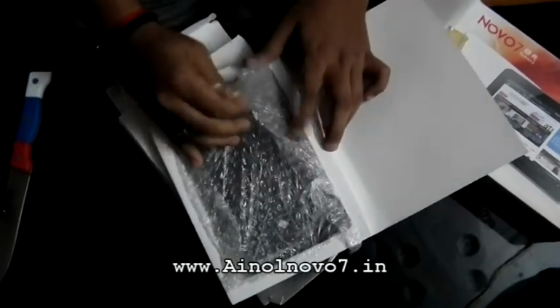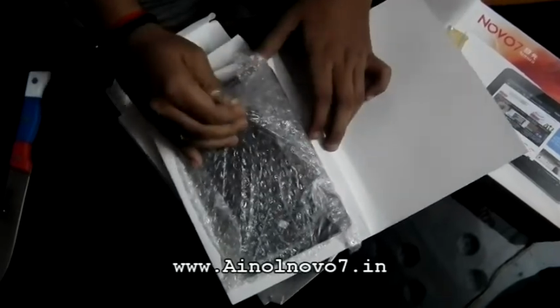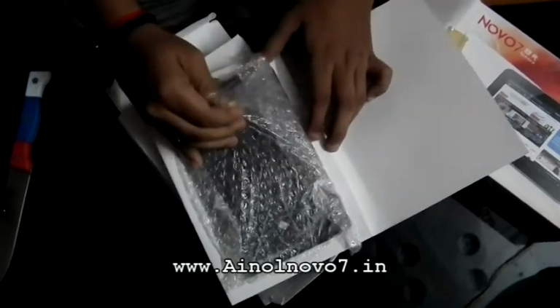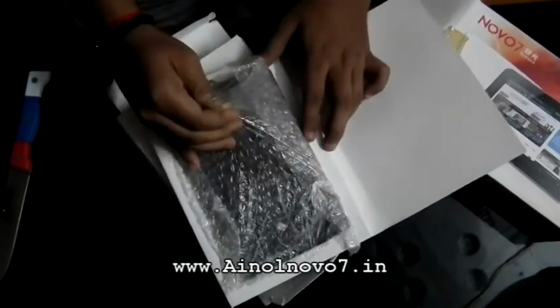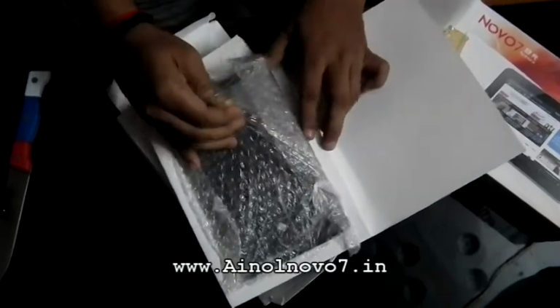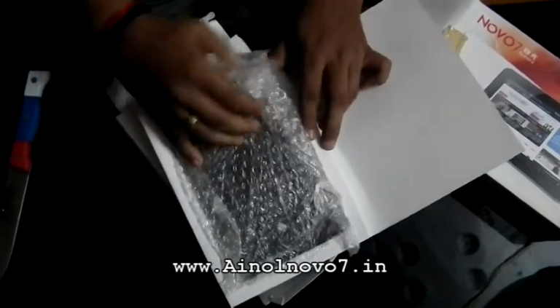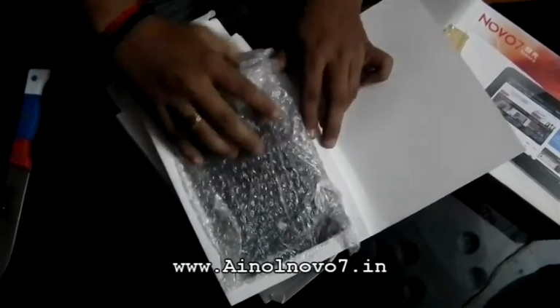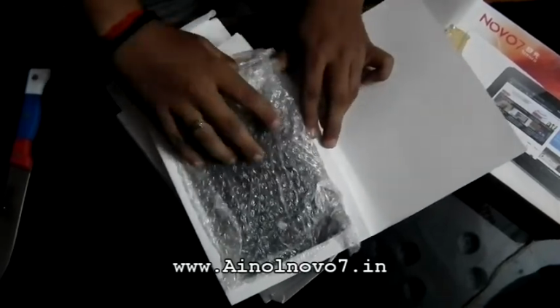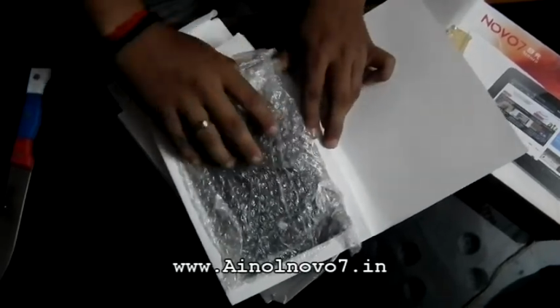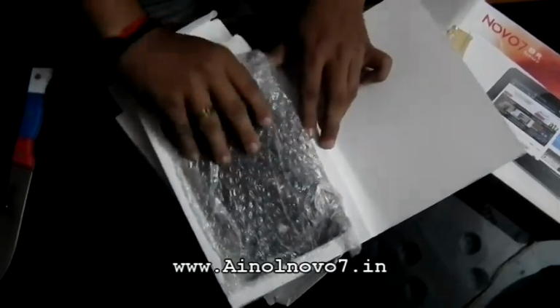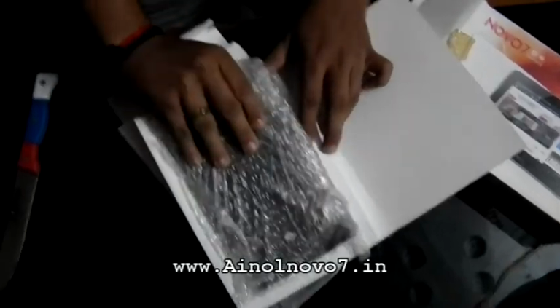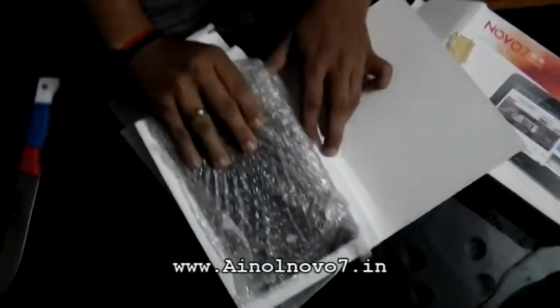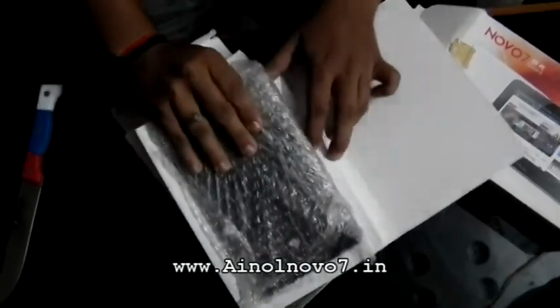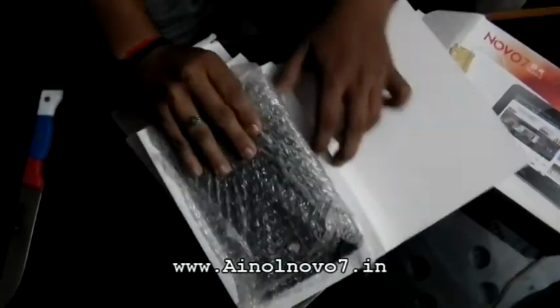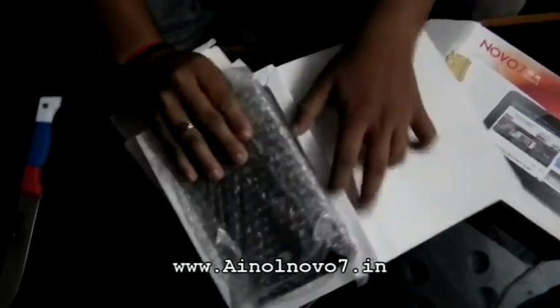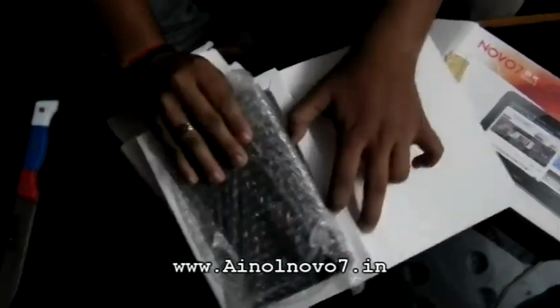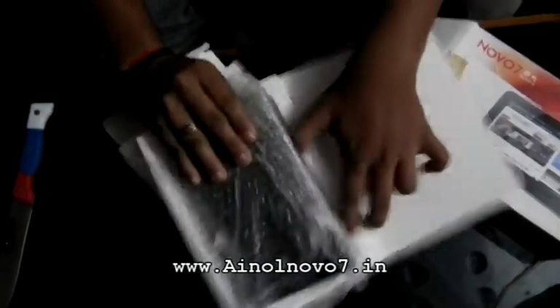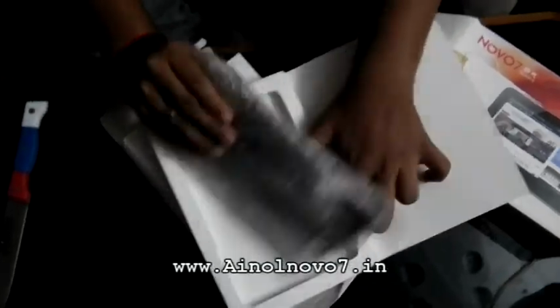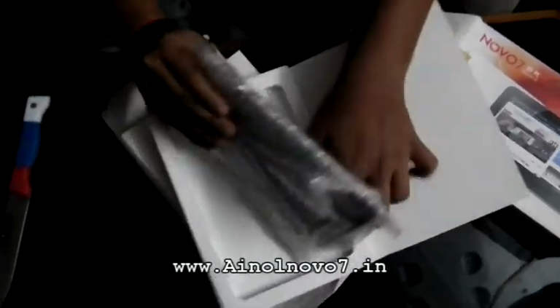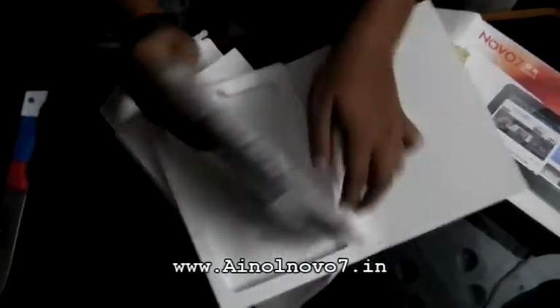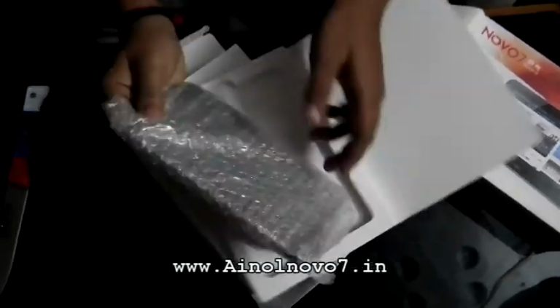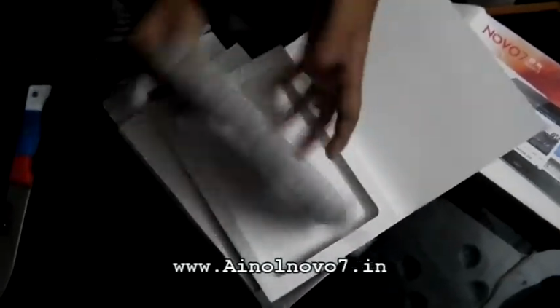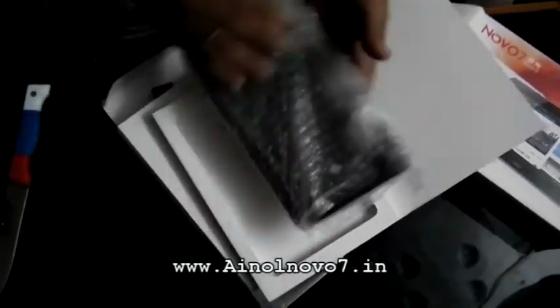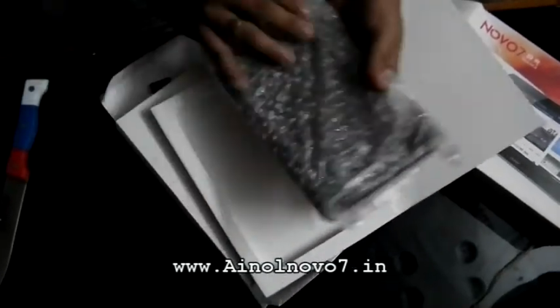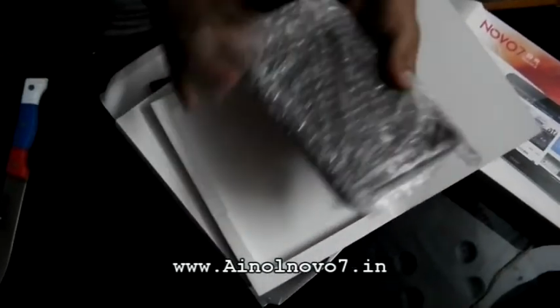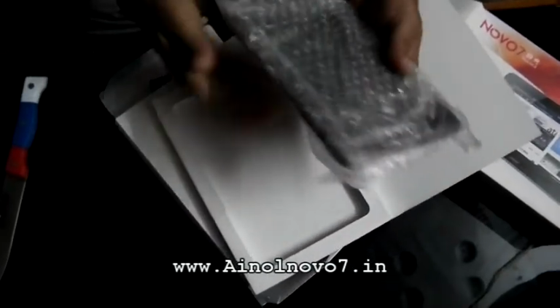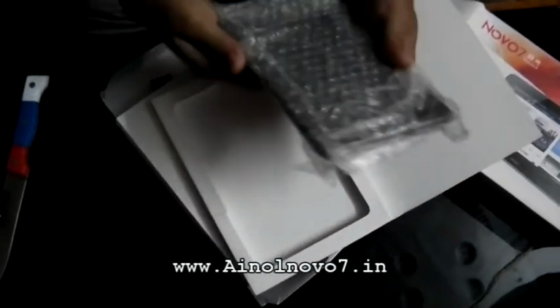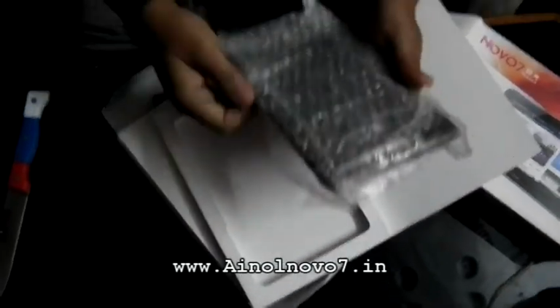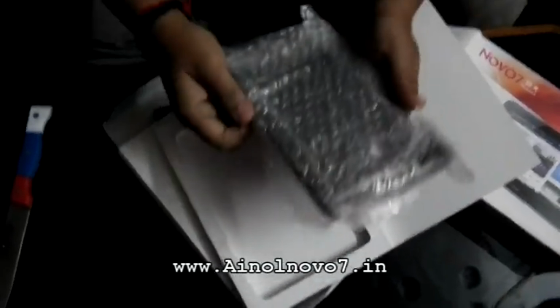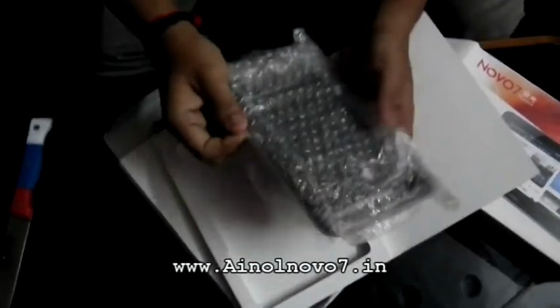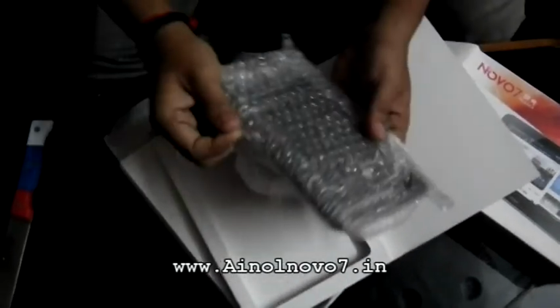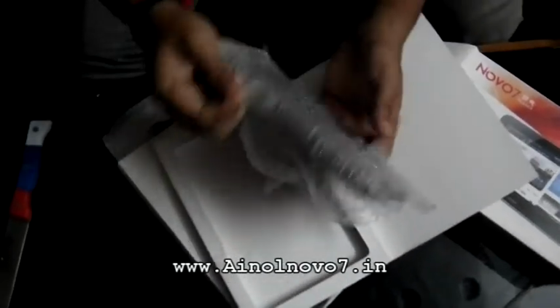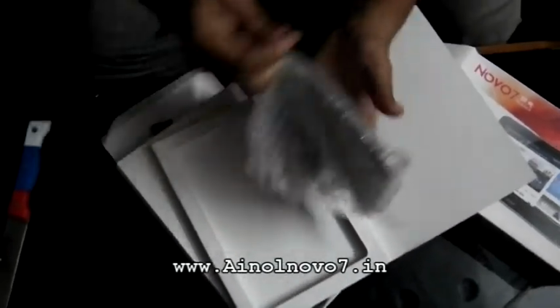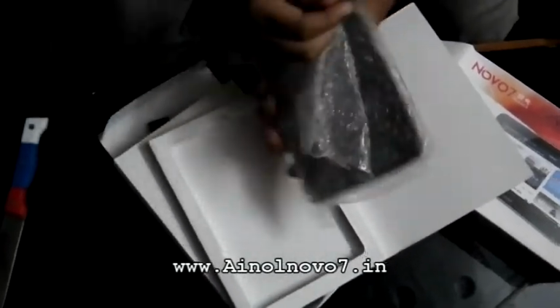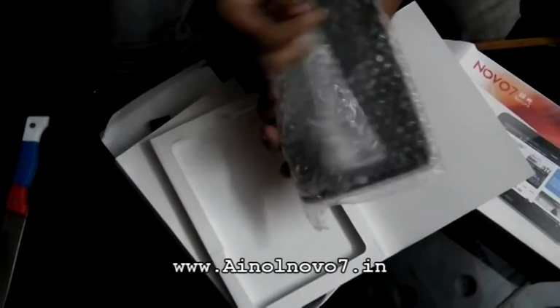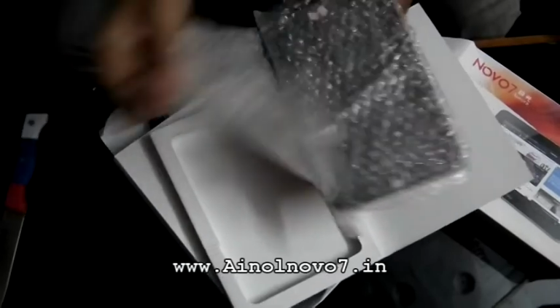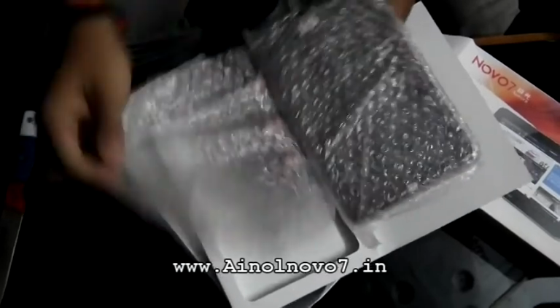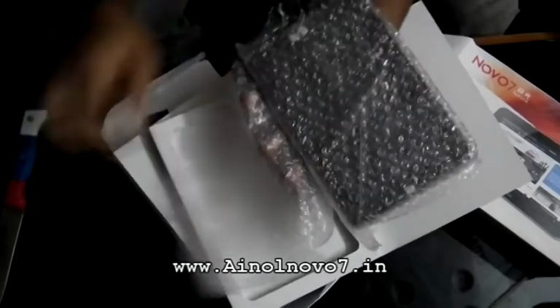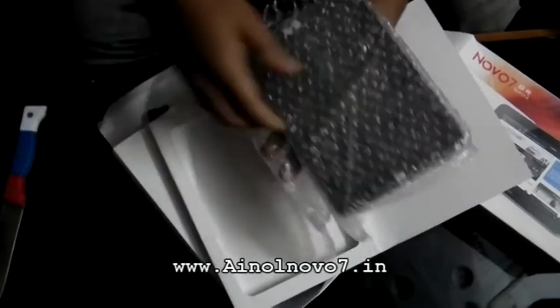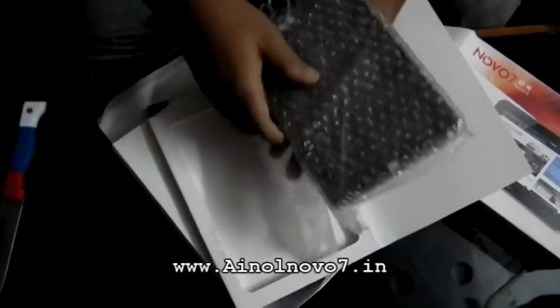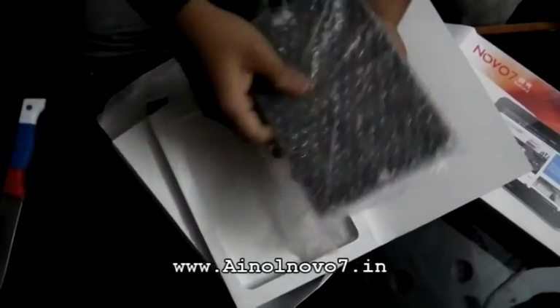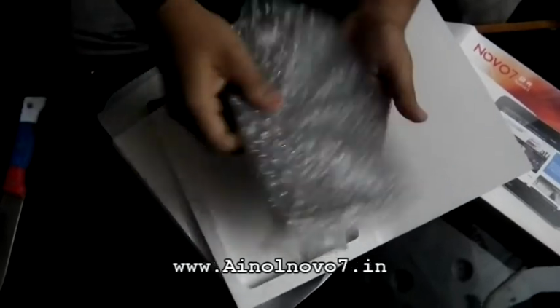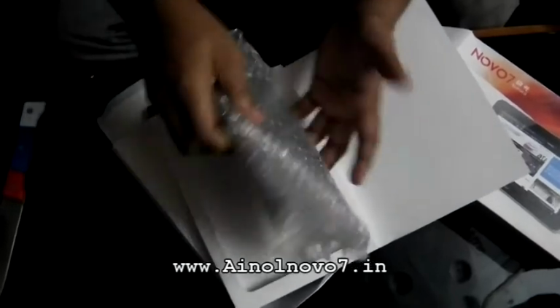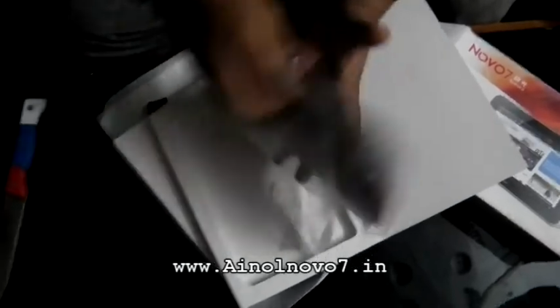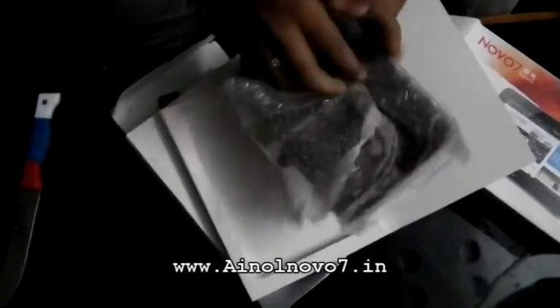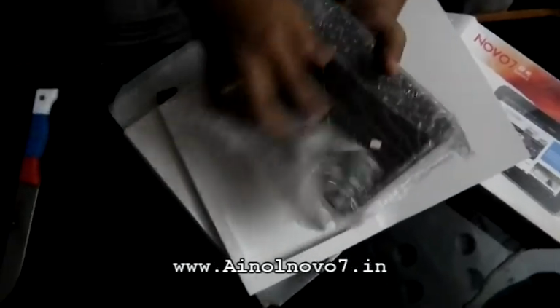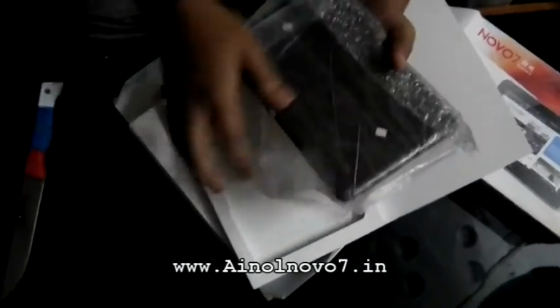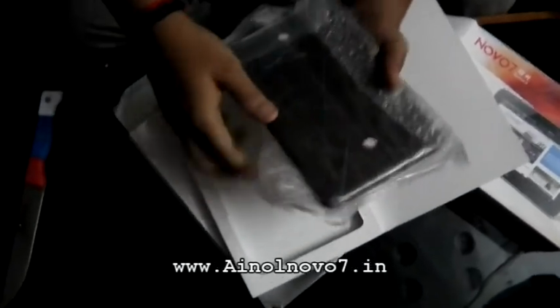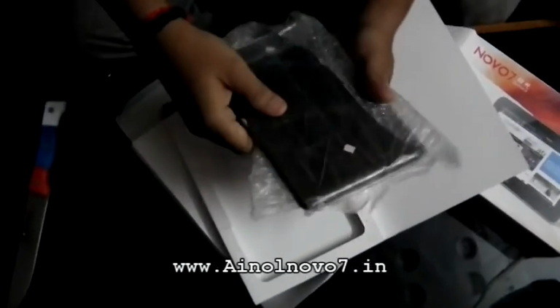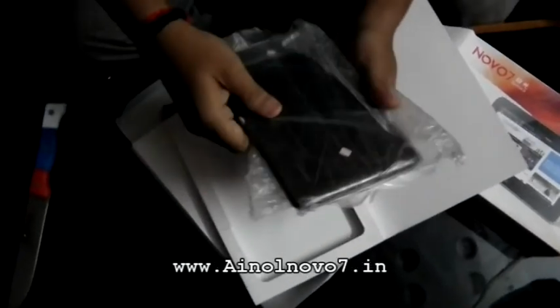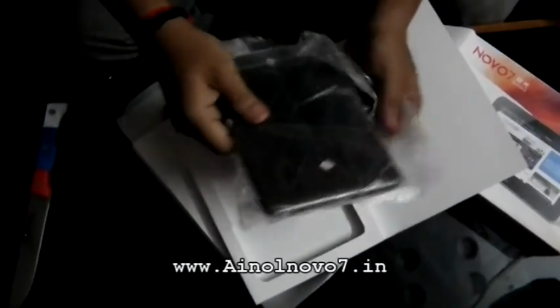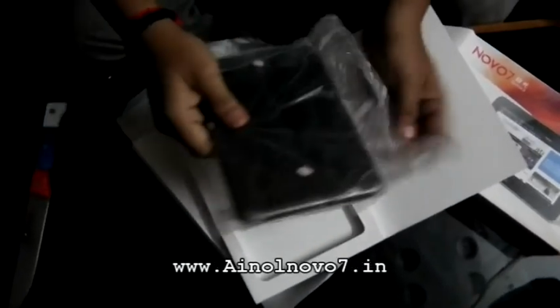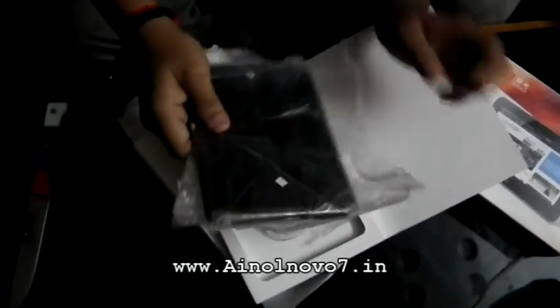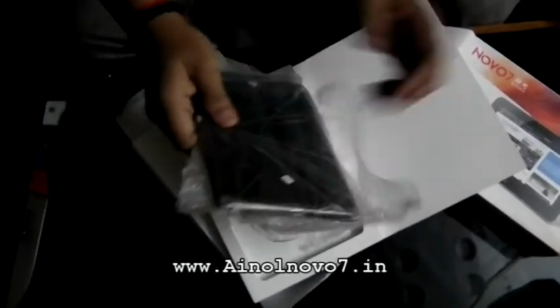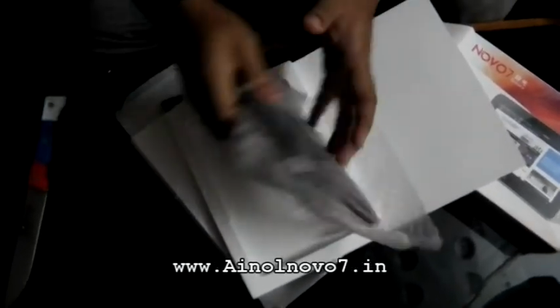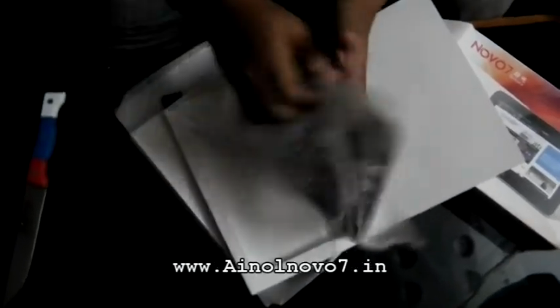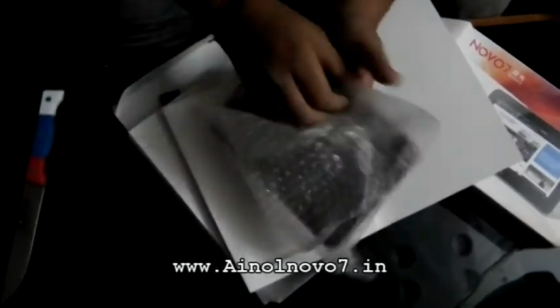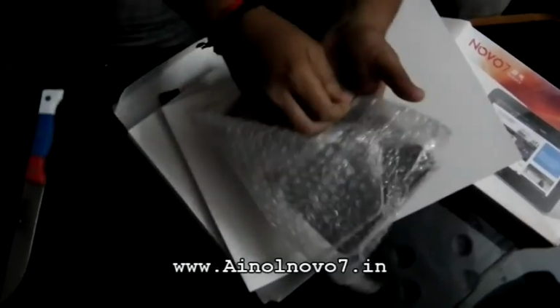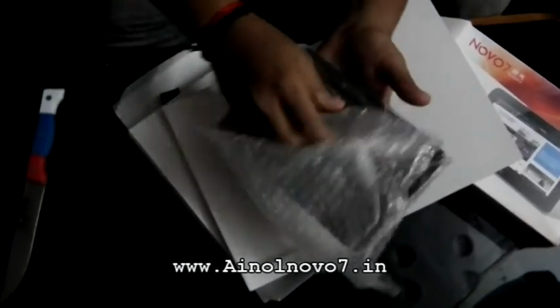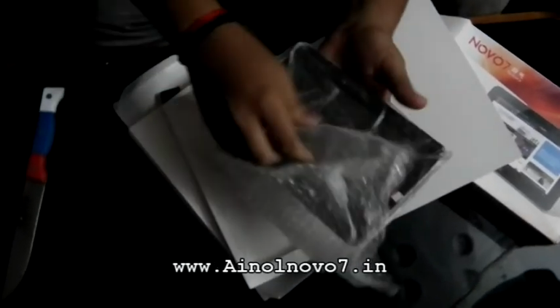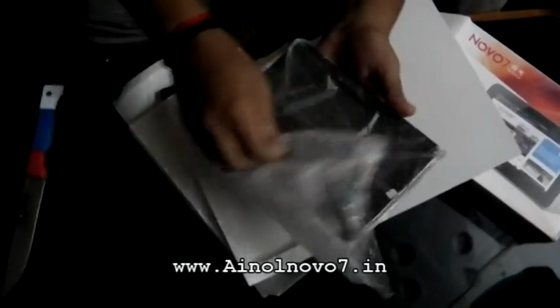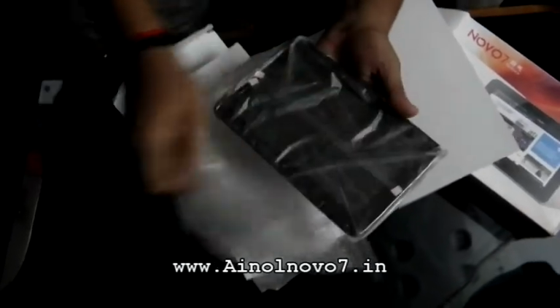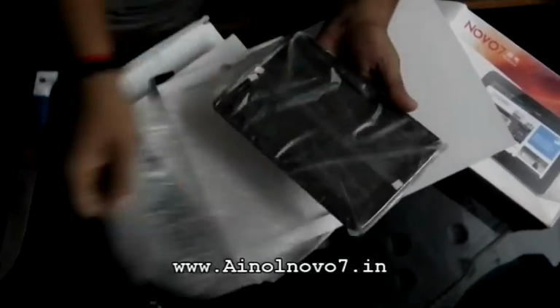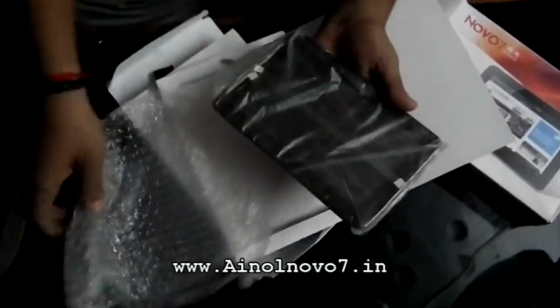Okay, the tablet is safe, the tablet is having no problem. I'll seal it back.